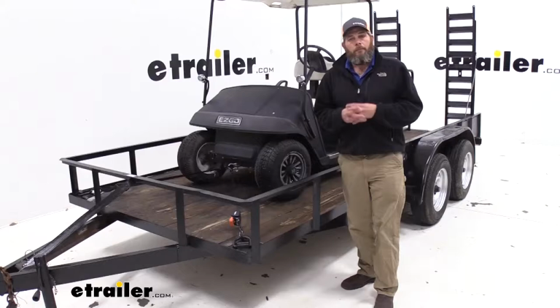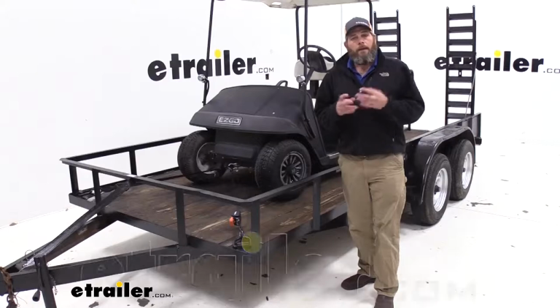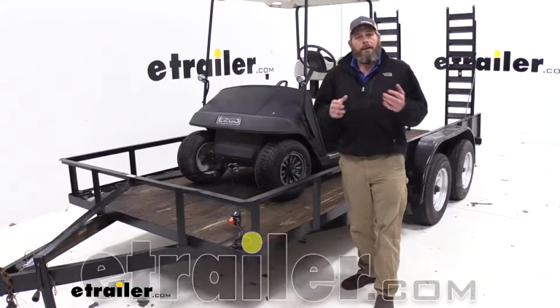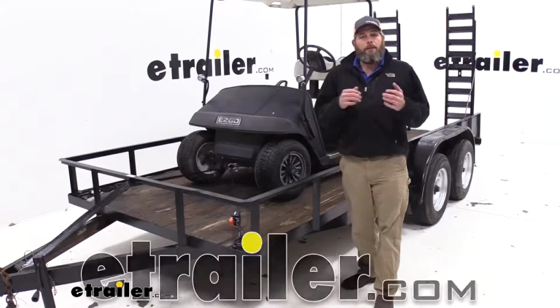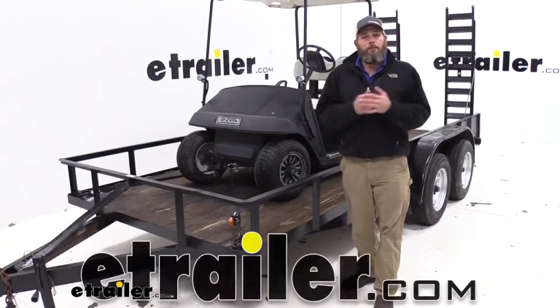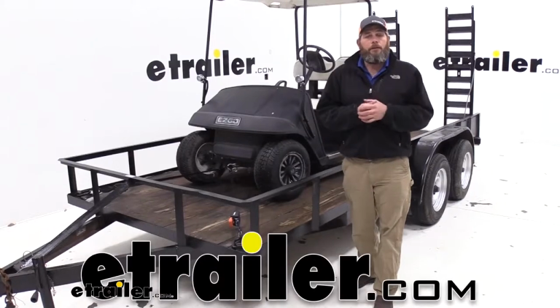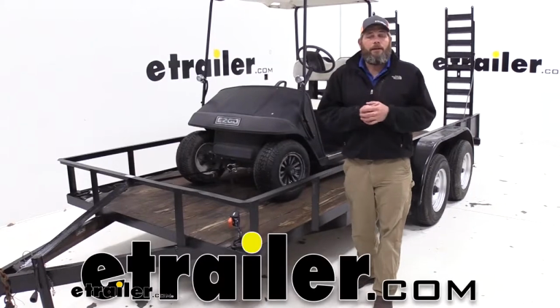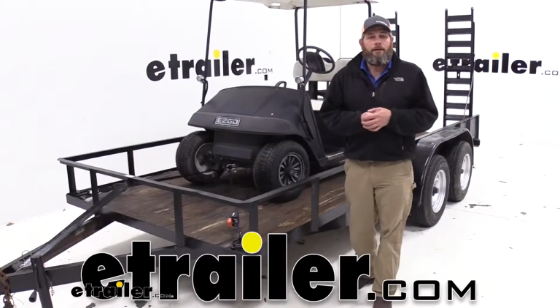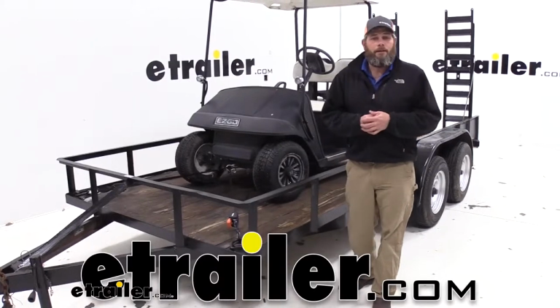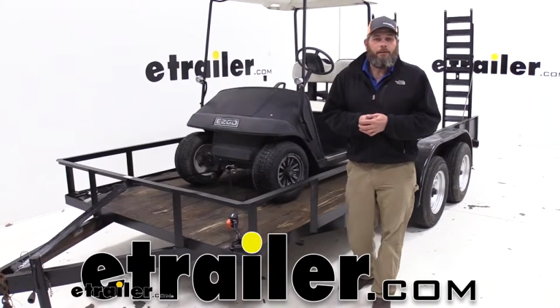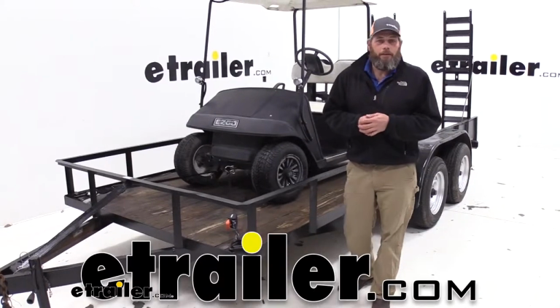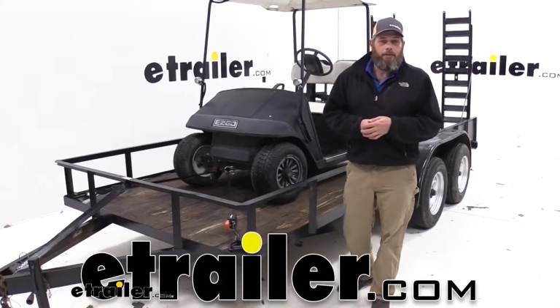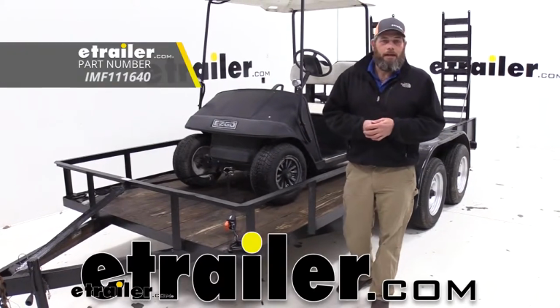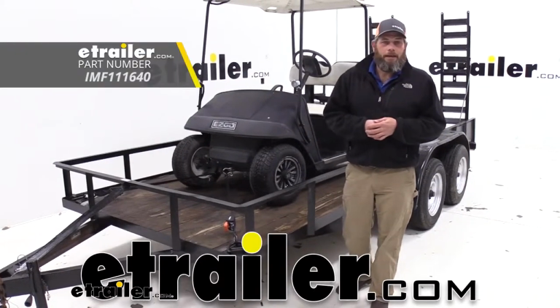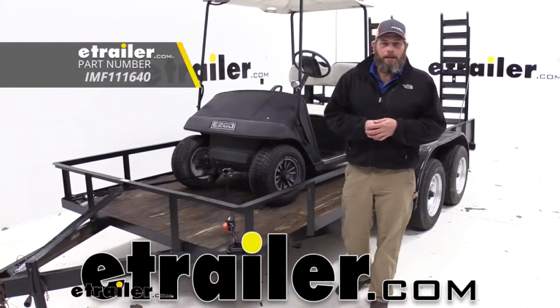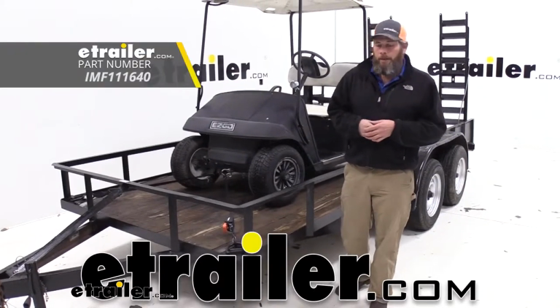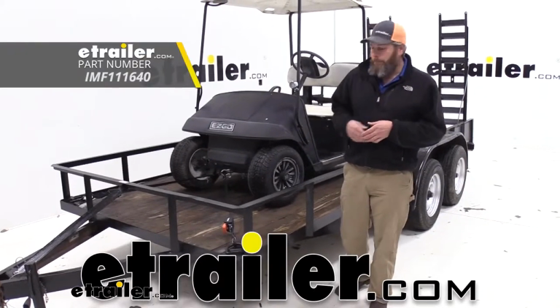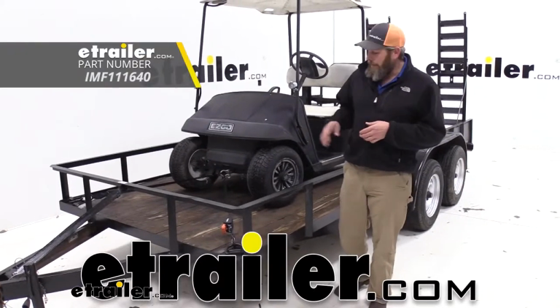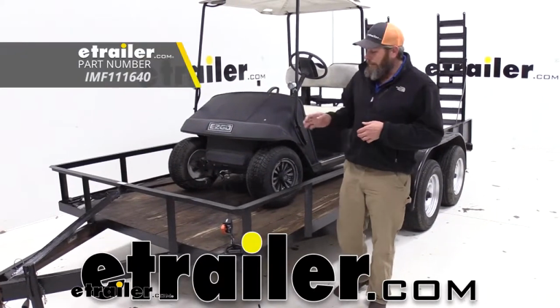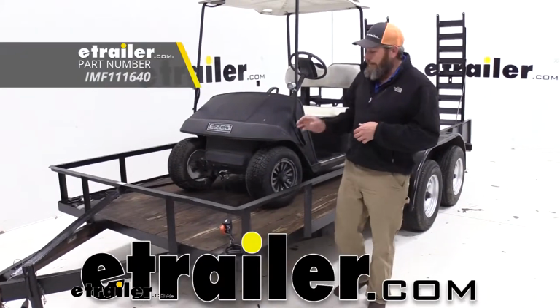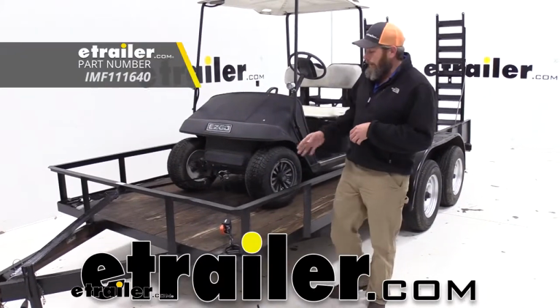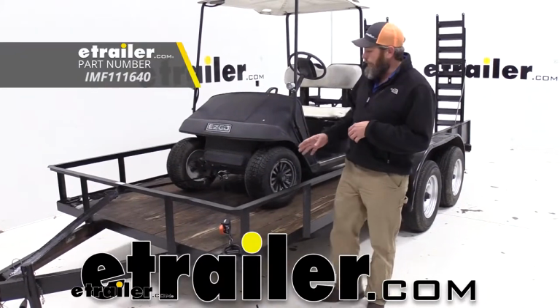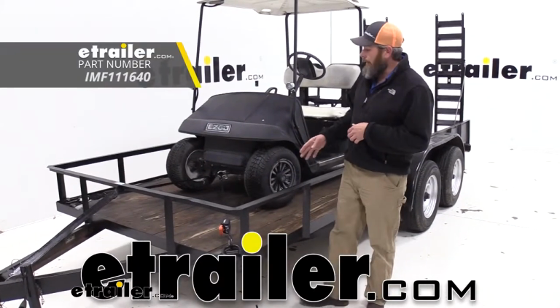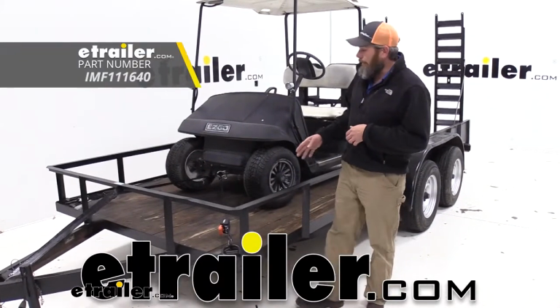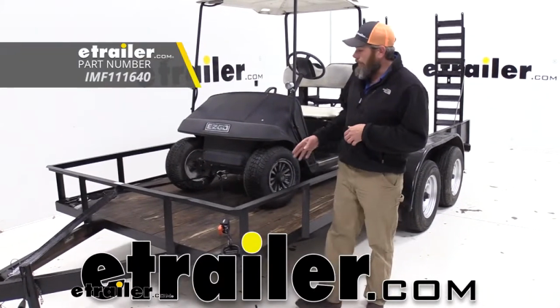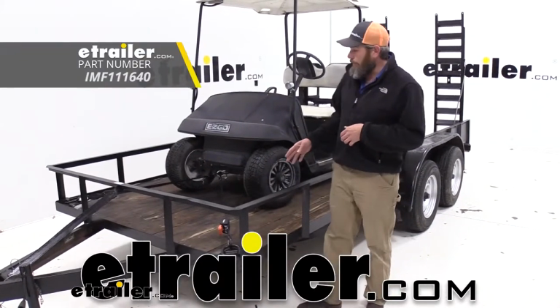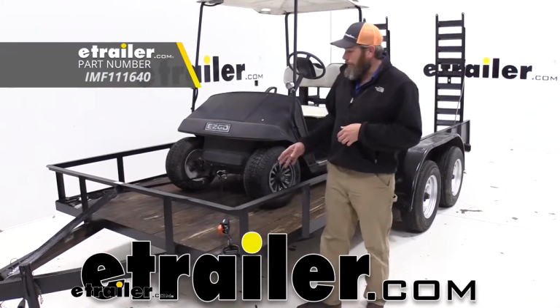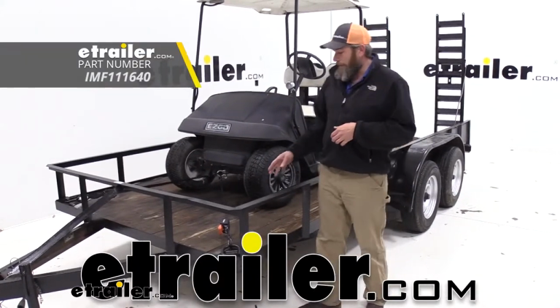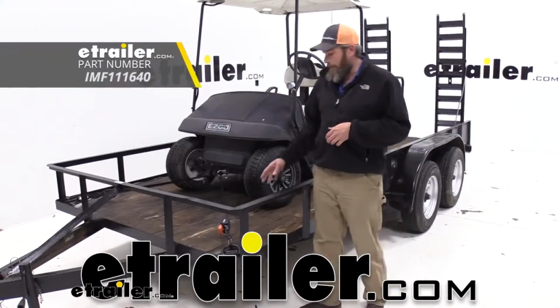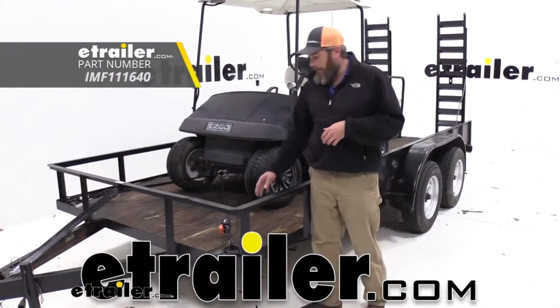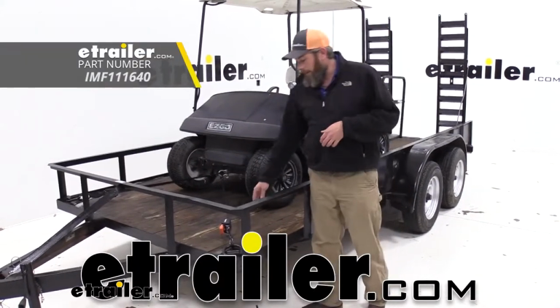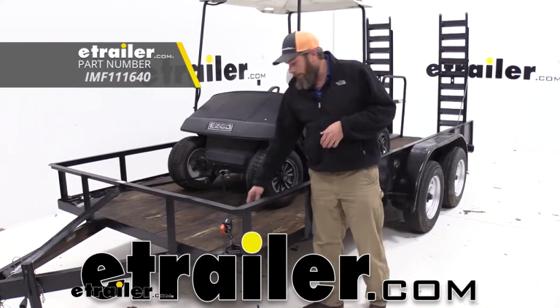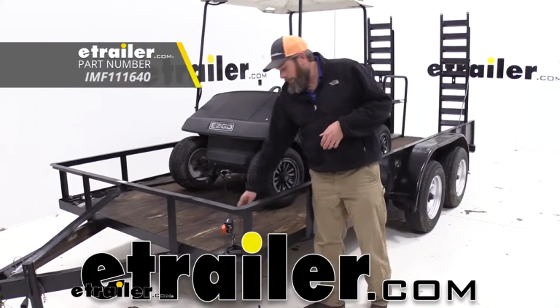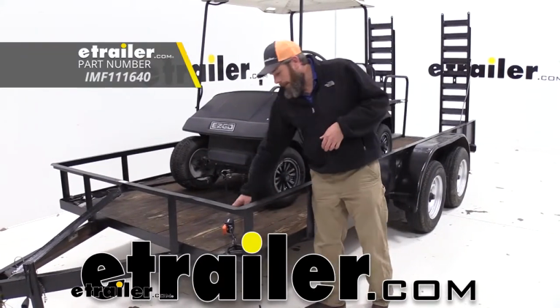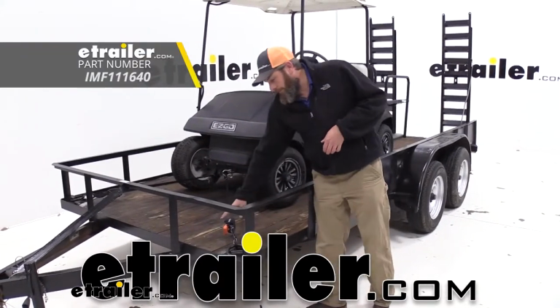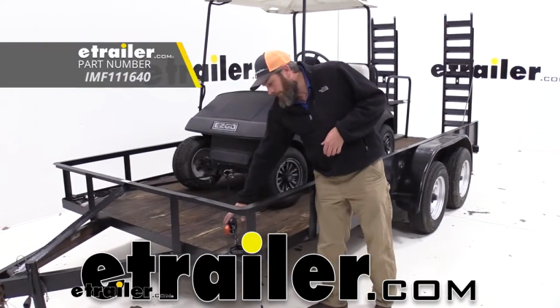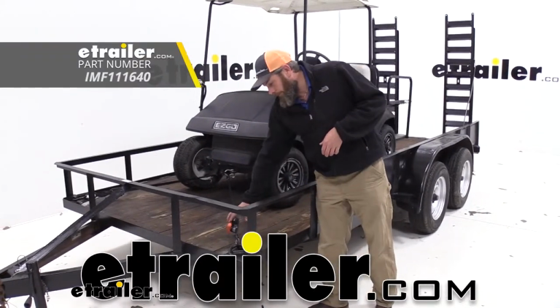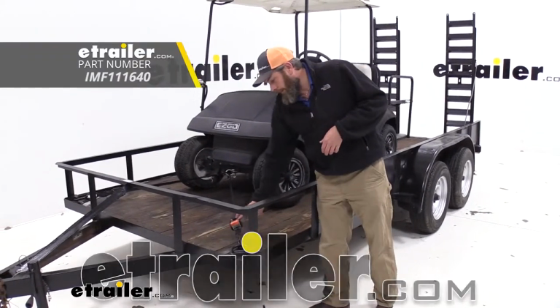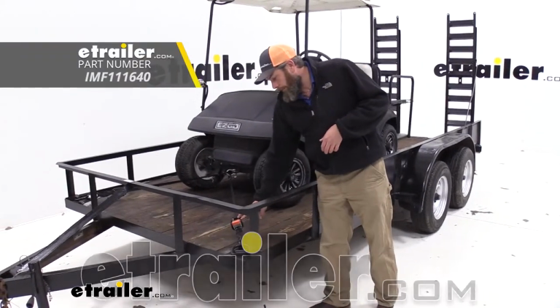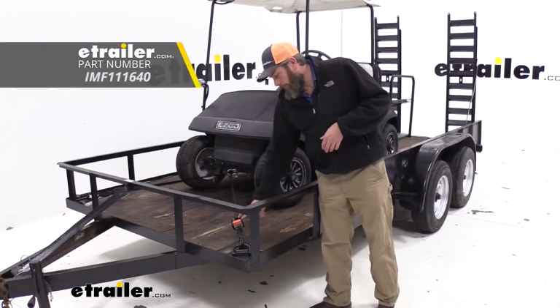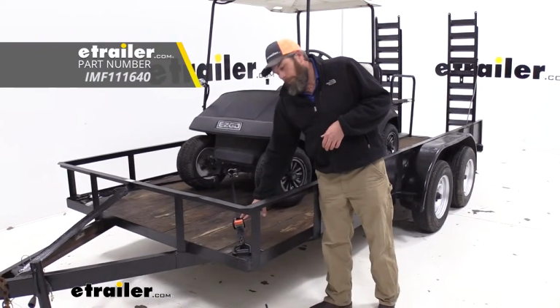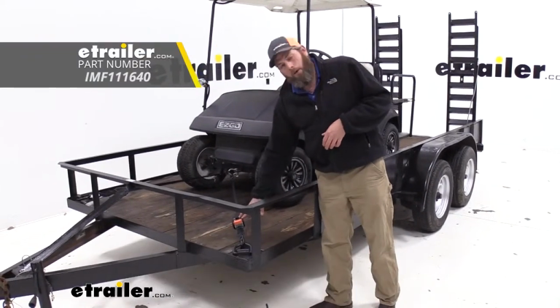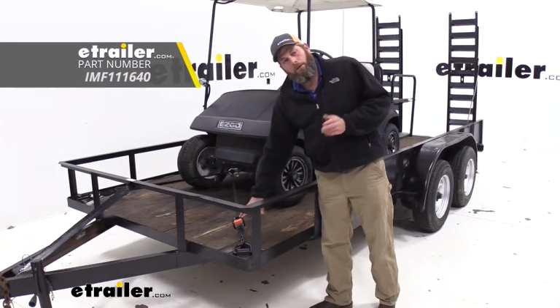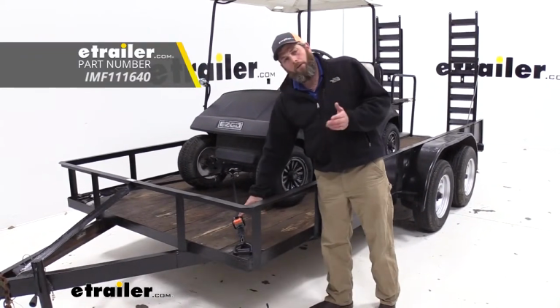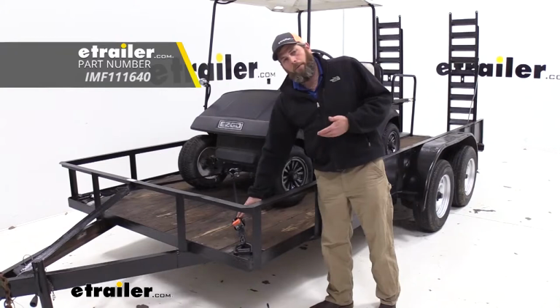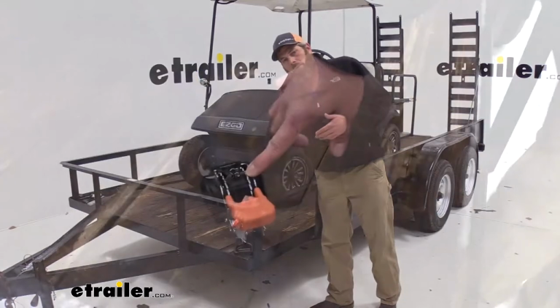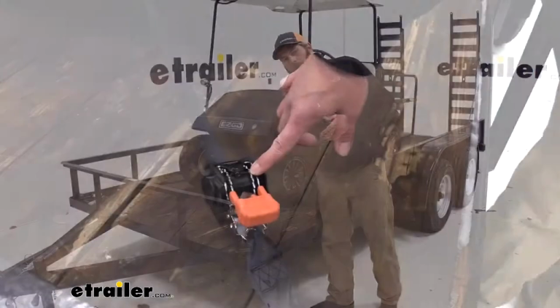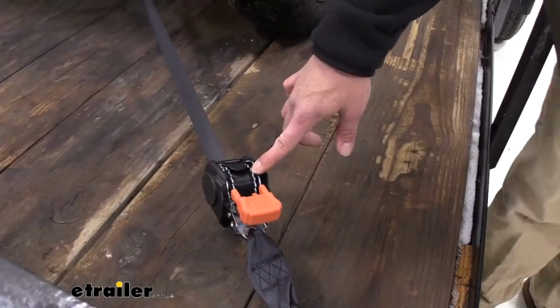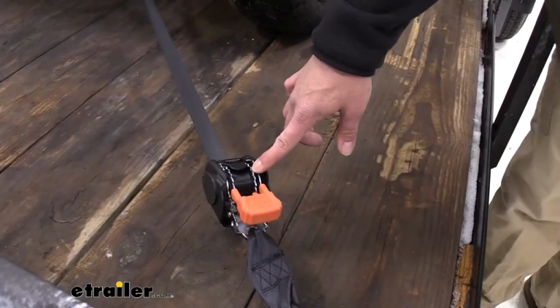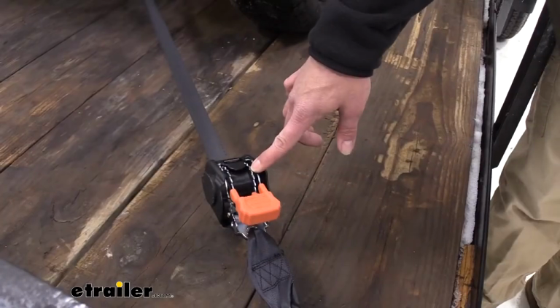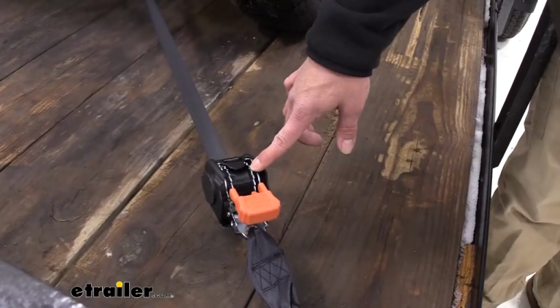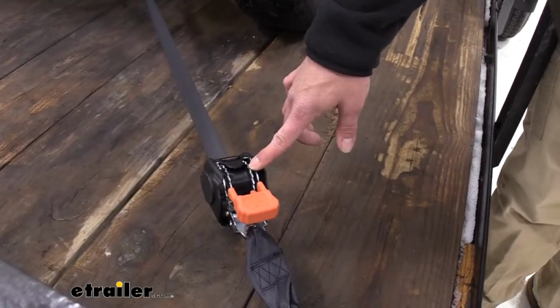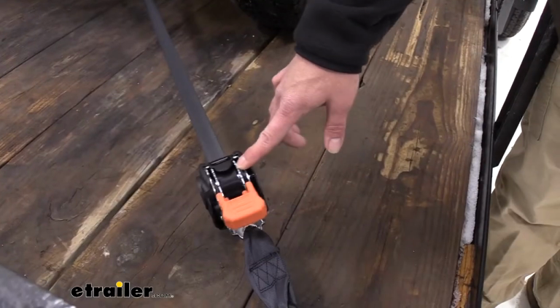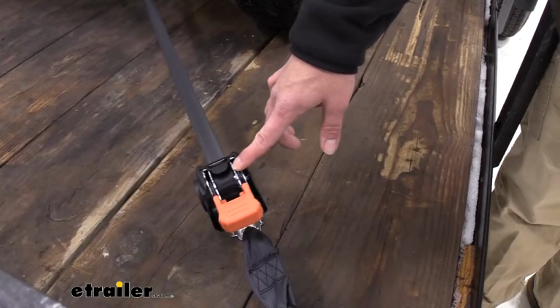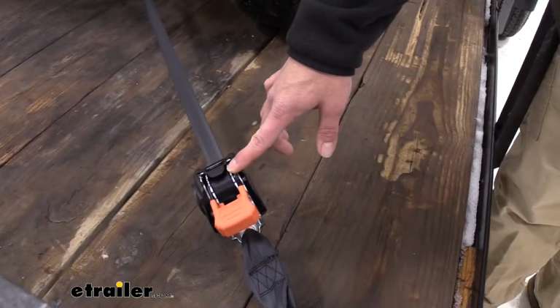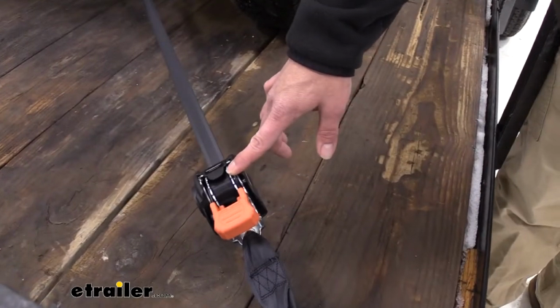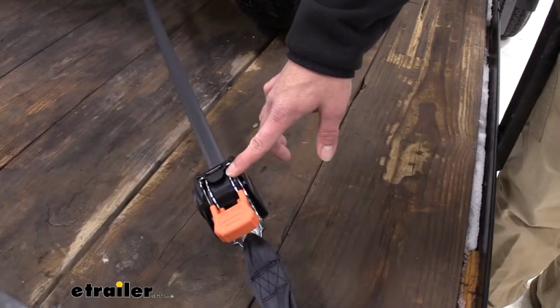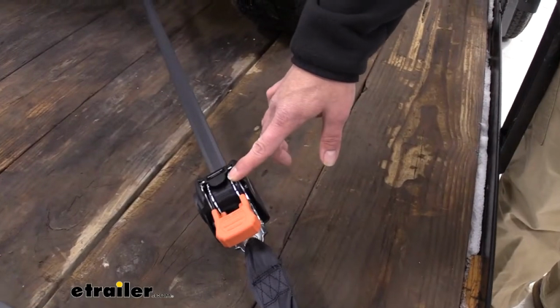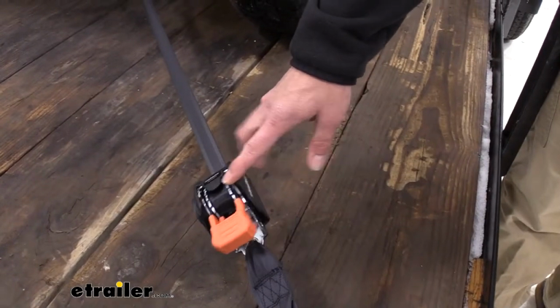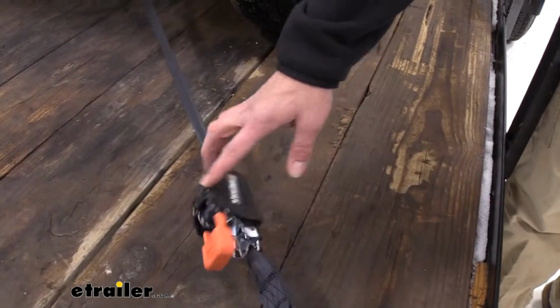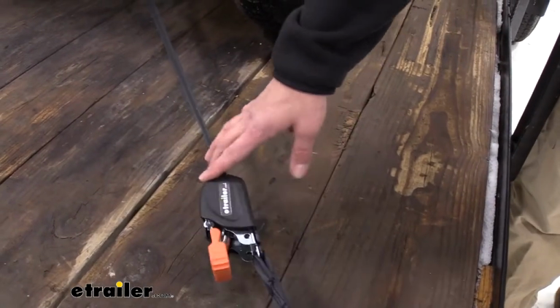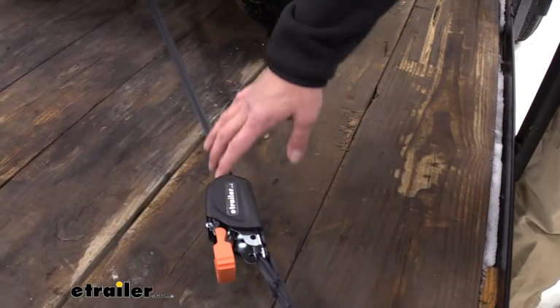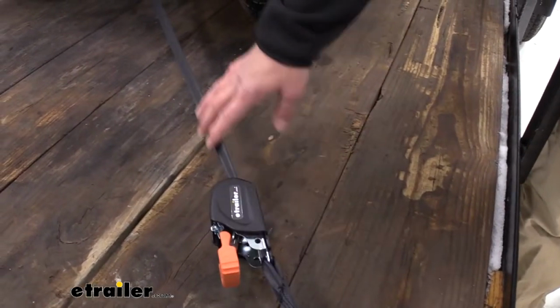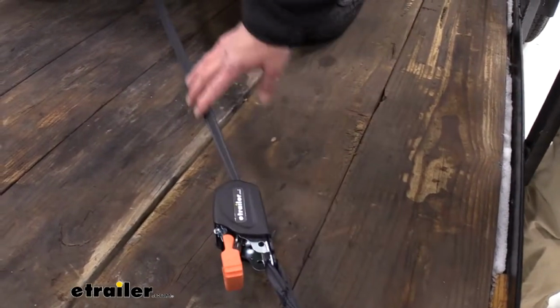Hey guys, it's Randy here at eTrailer.com. Today we're taking a look at a pair of ratchet straps from Cargo Buckle. These are their Mini G3s.